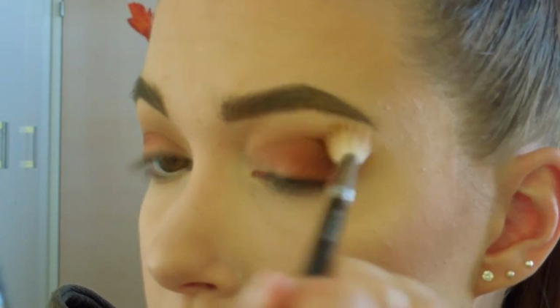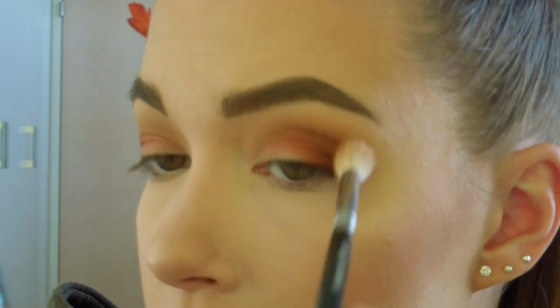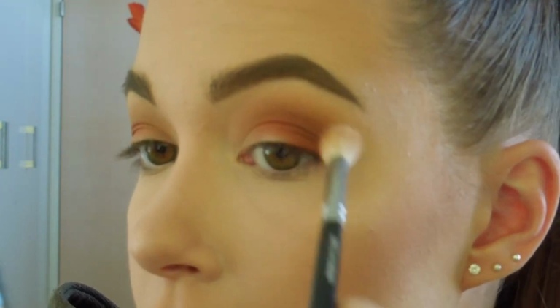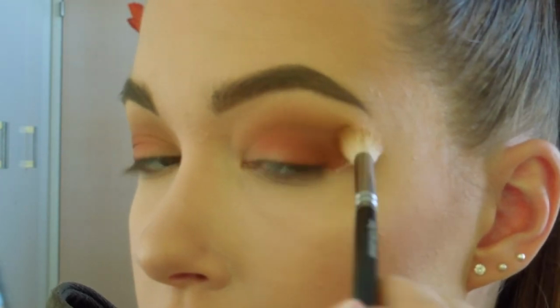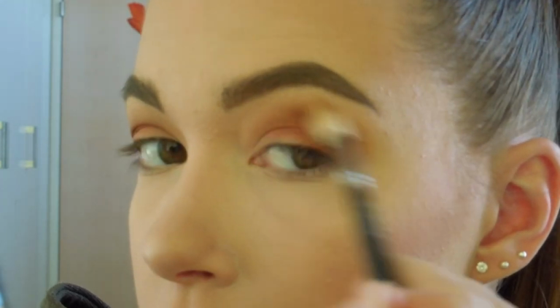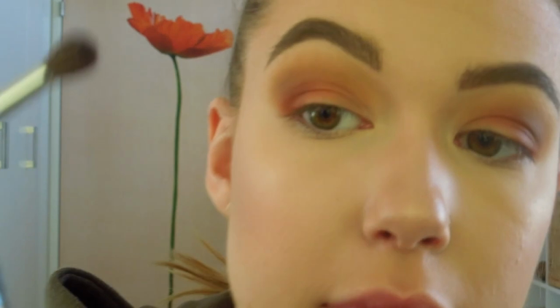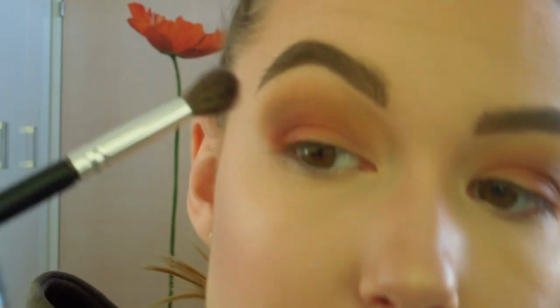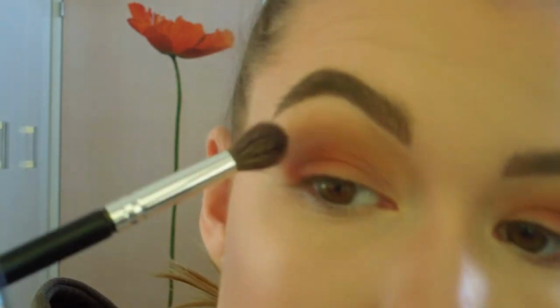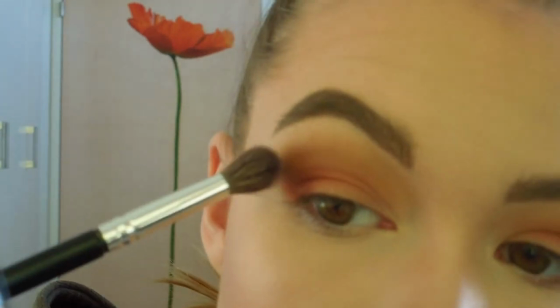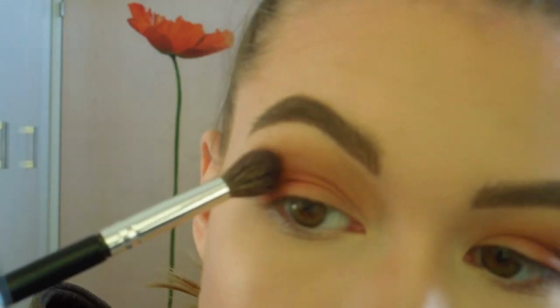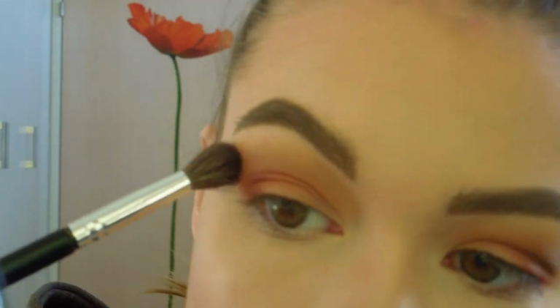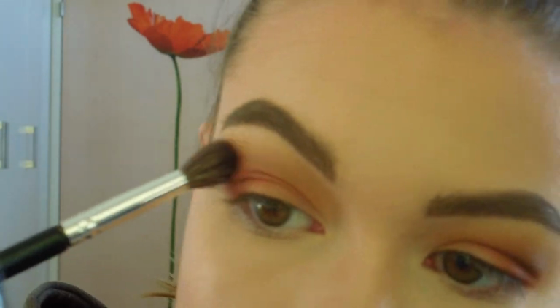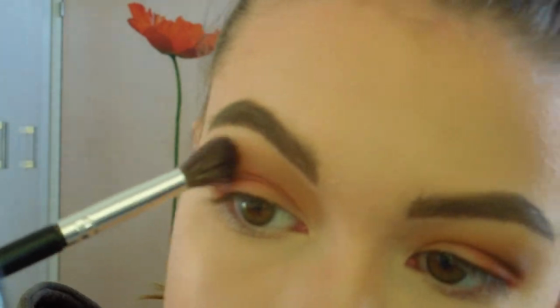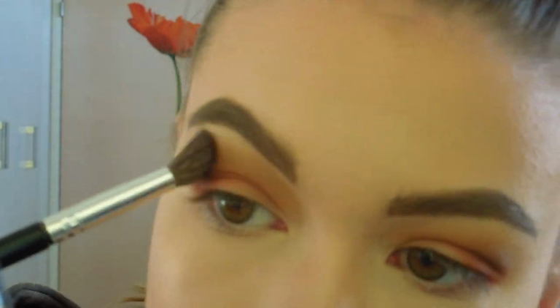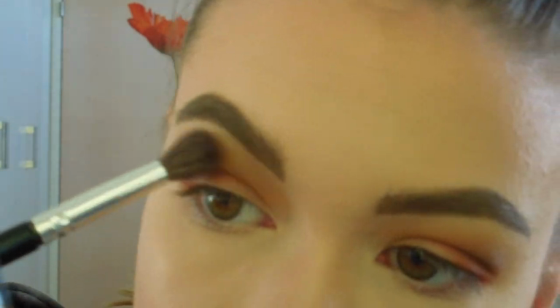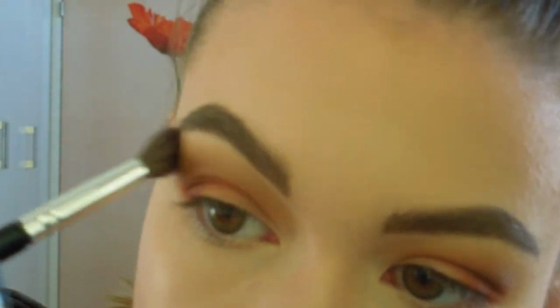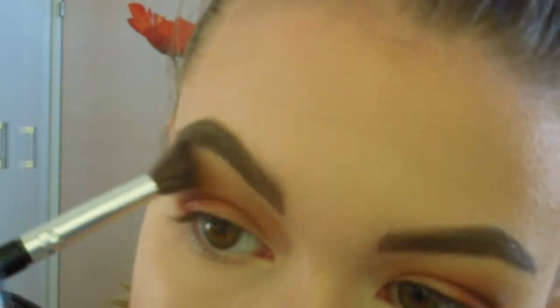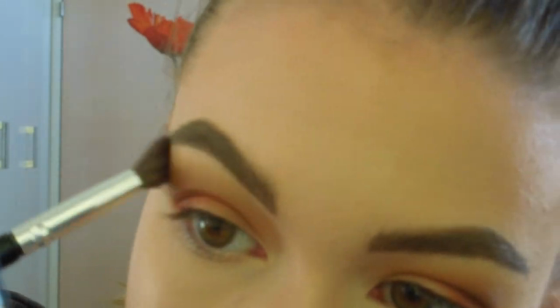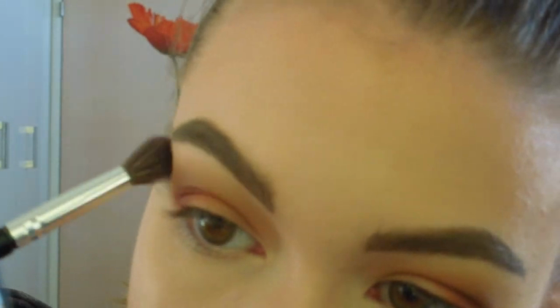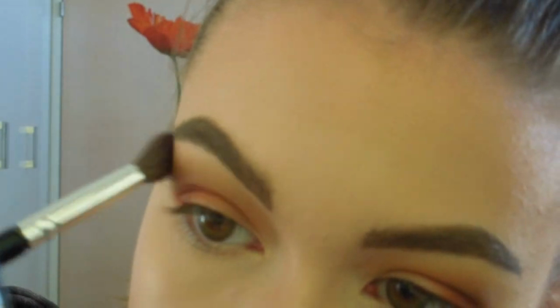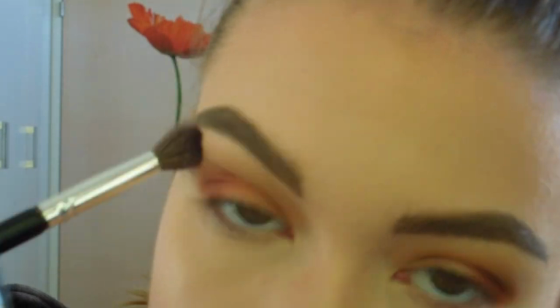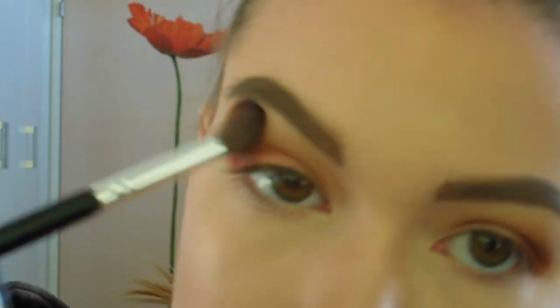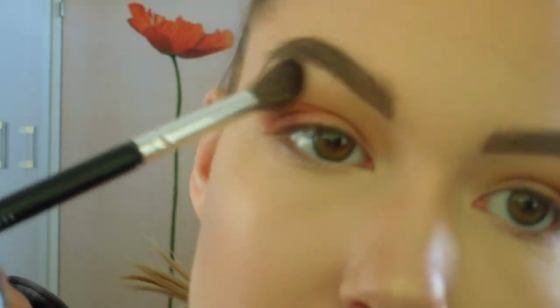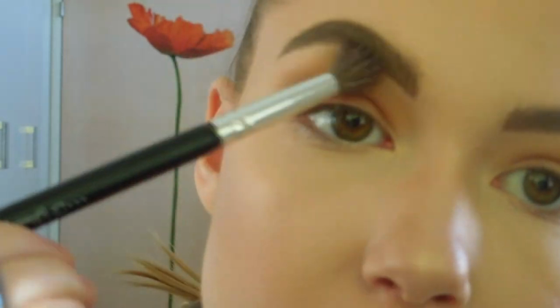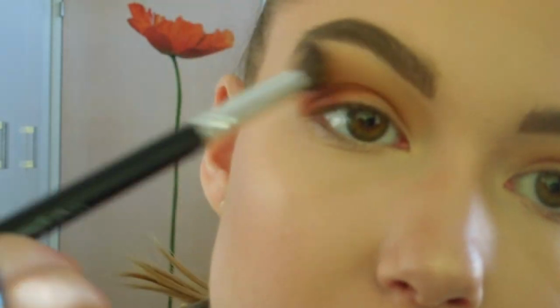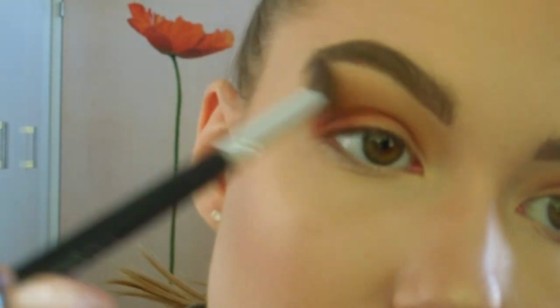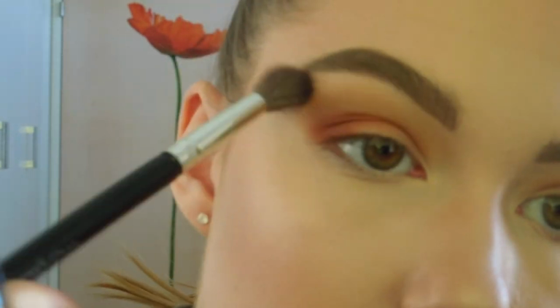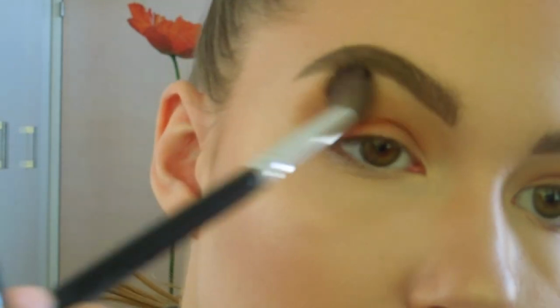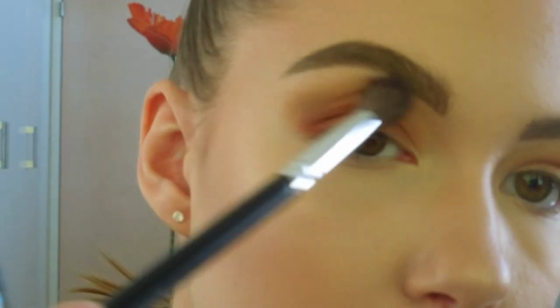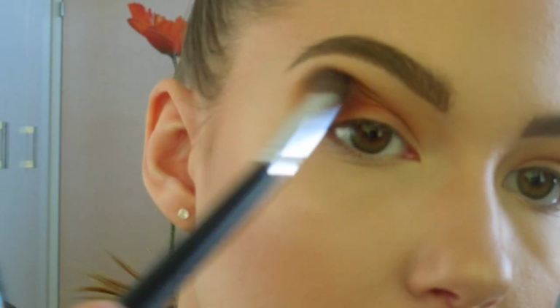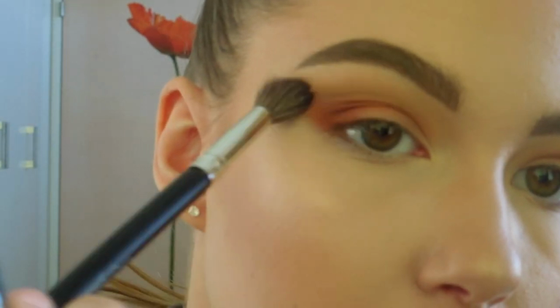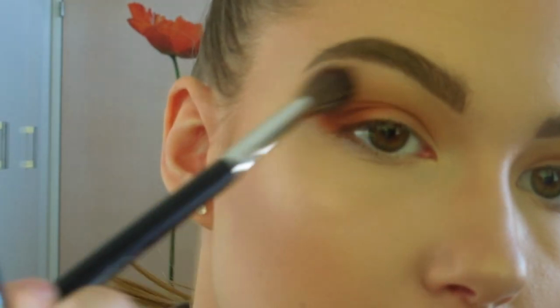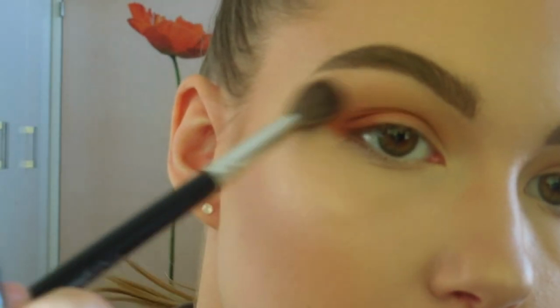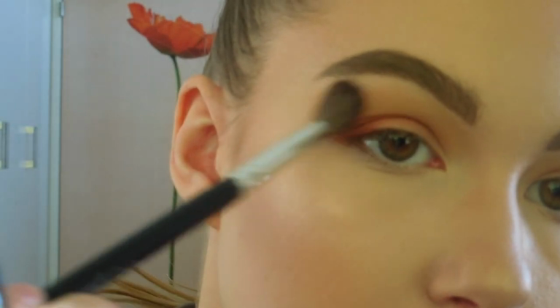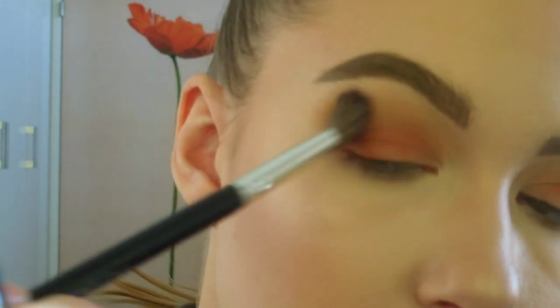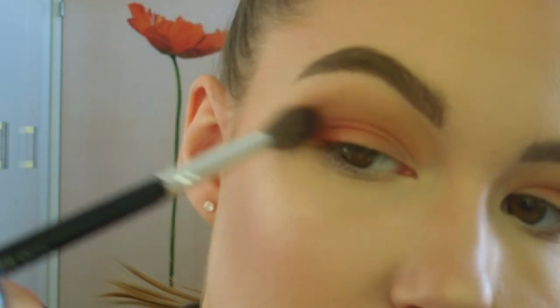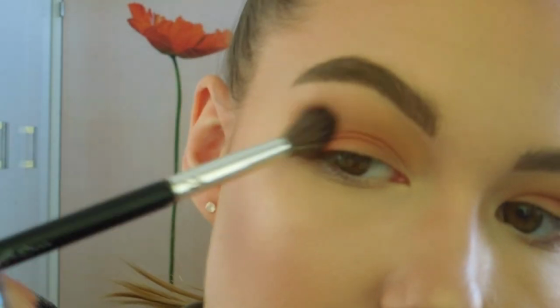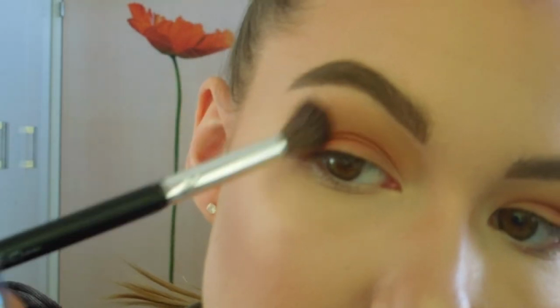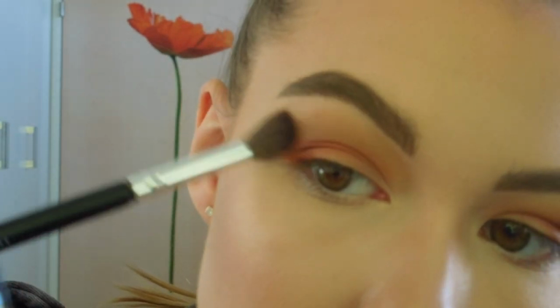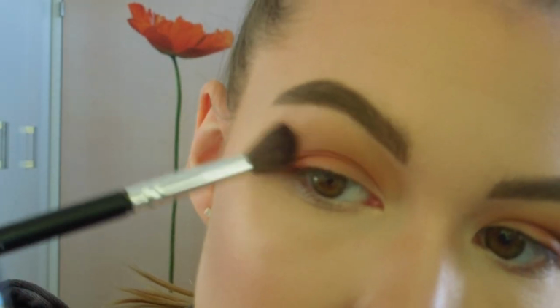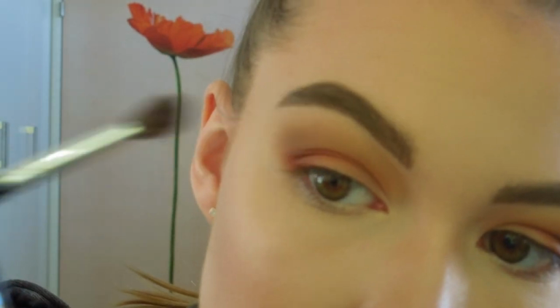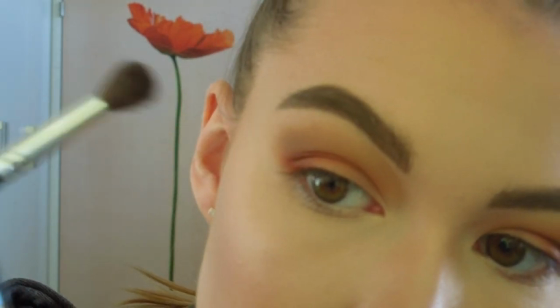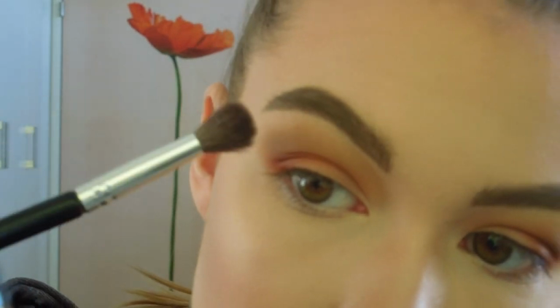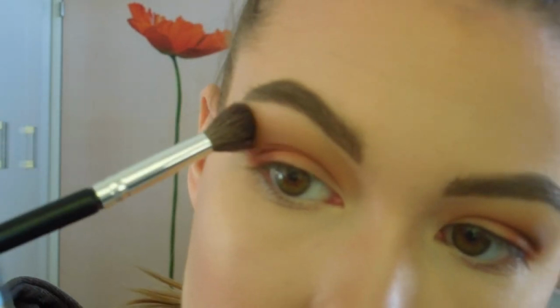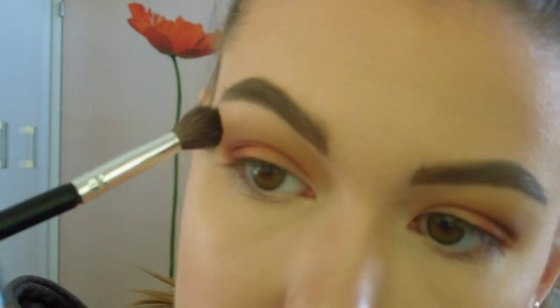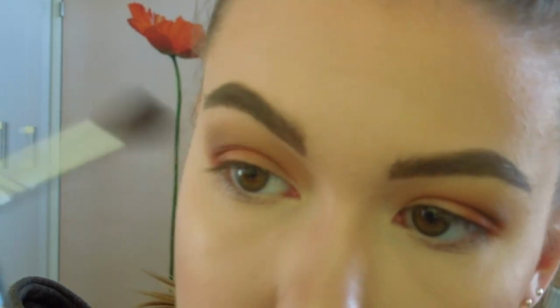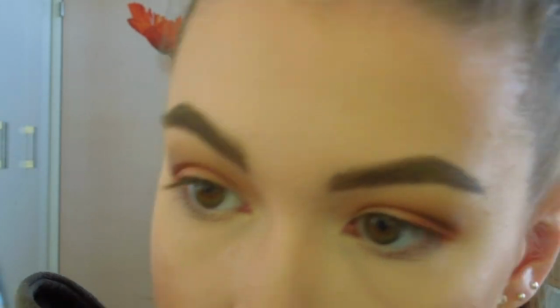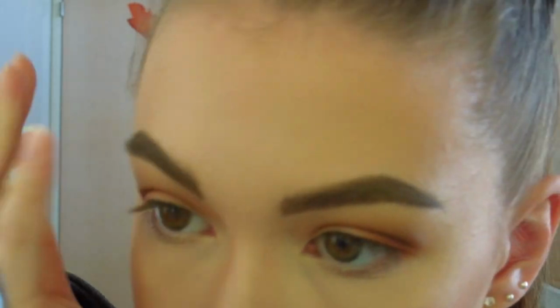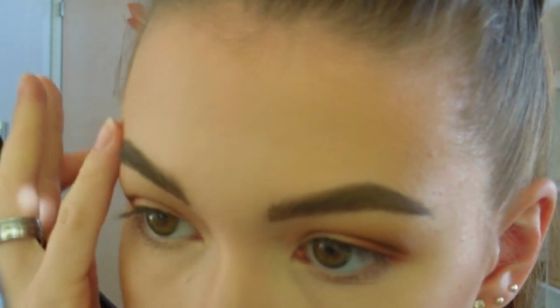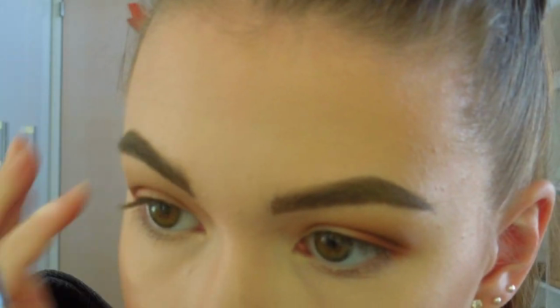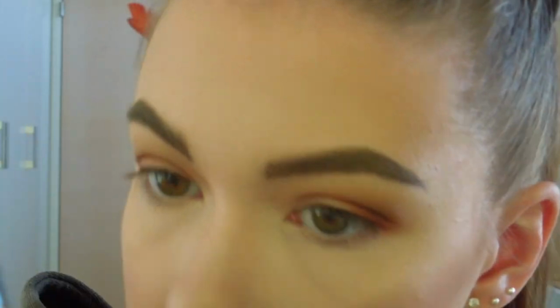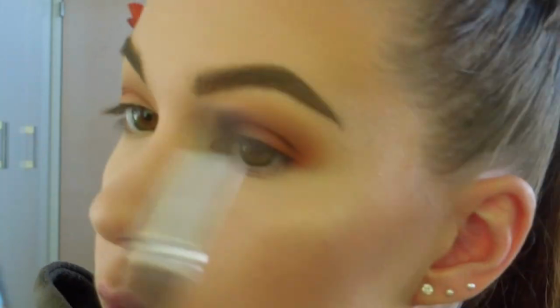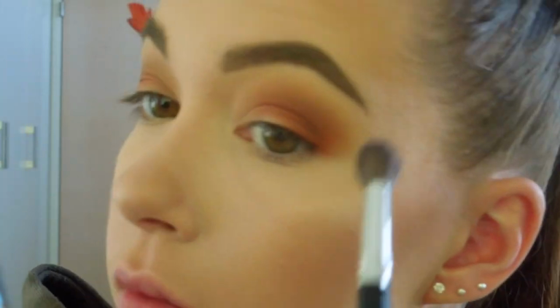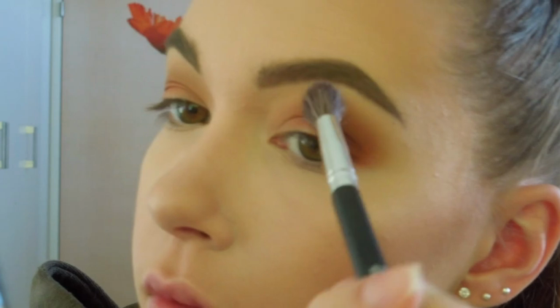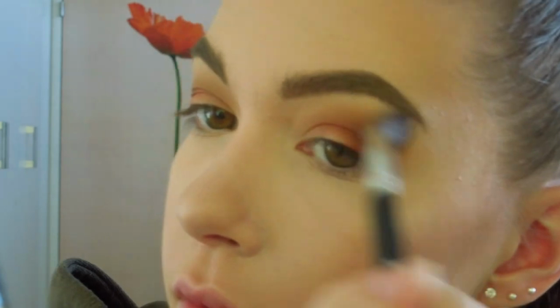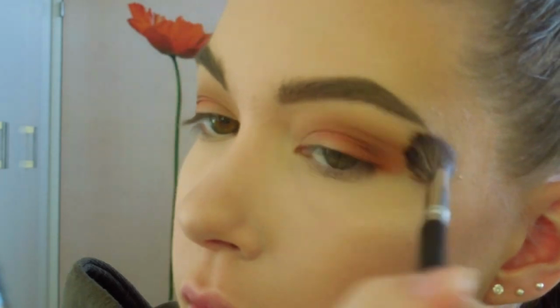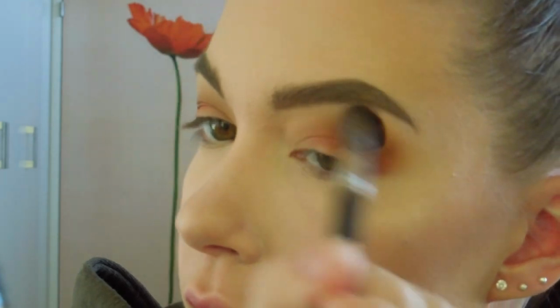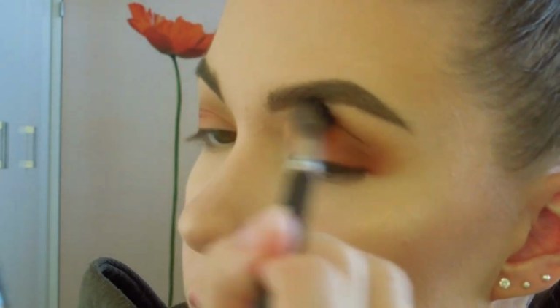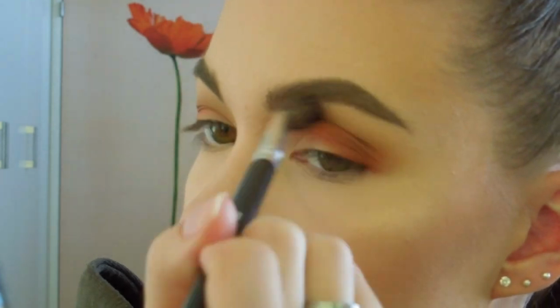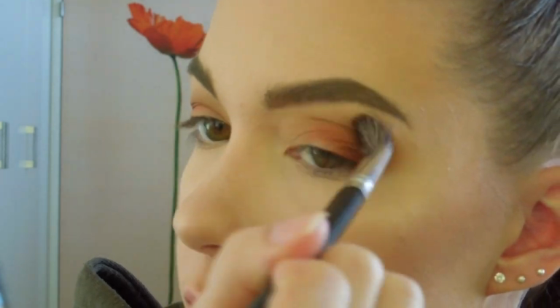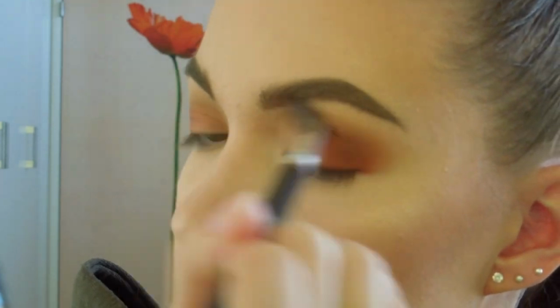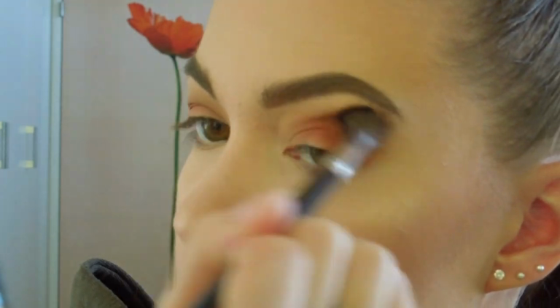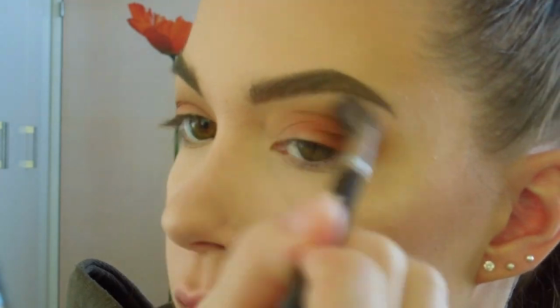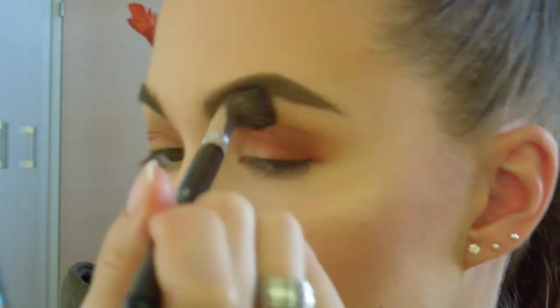Next I'm going to take a clean blending brush and just blend all together so that there are no harsh lines.